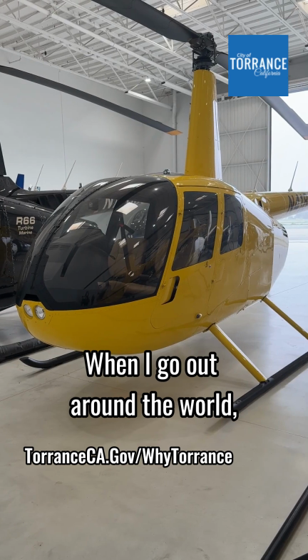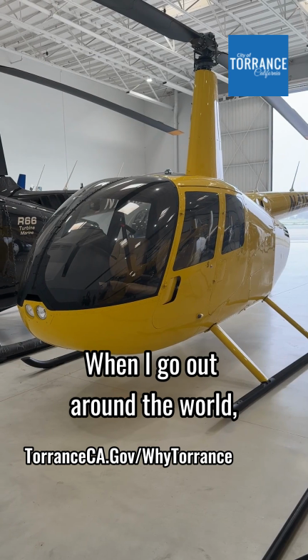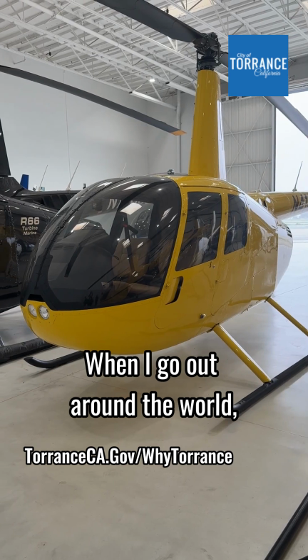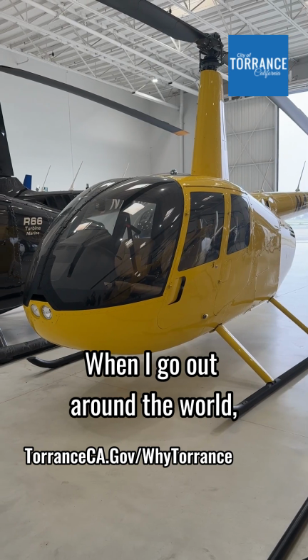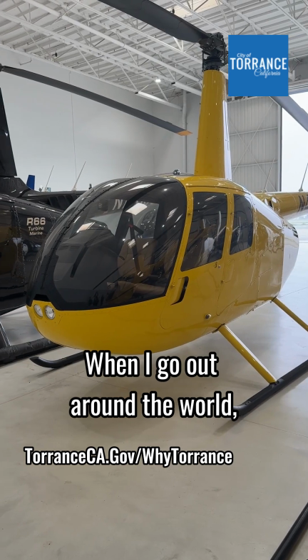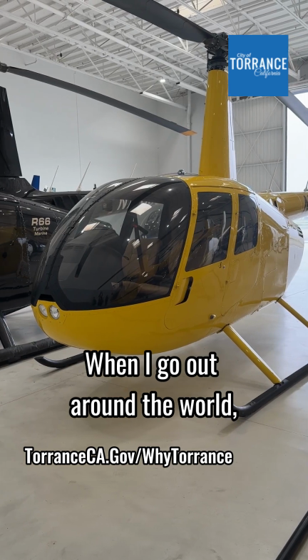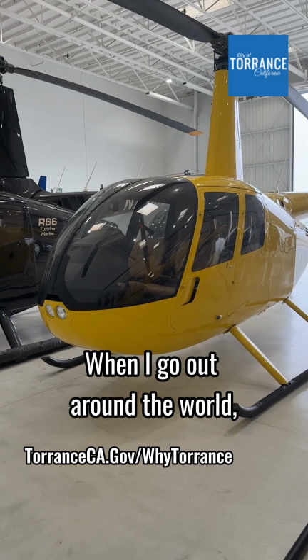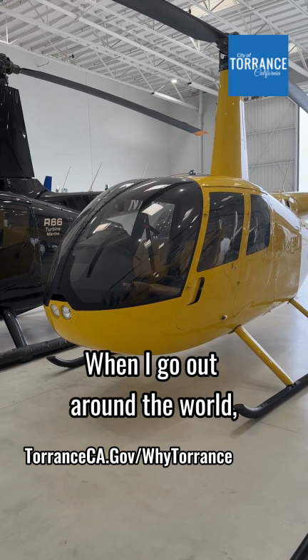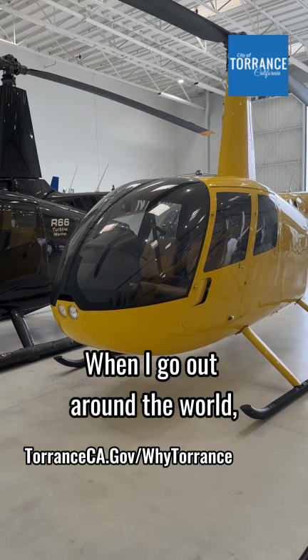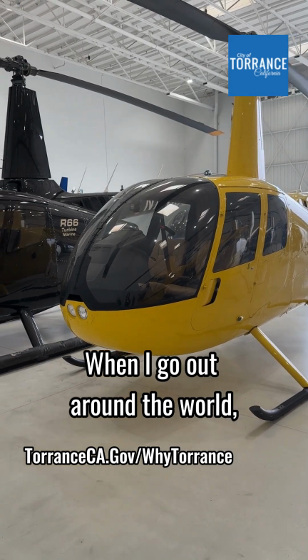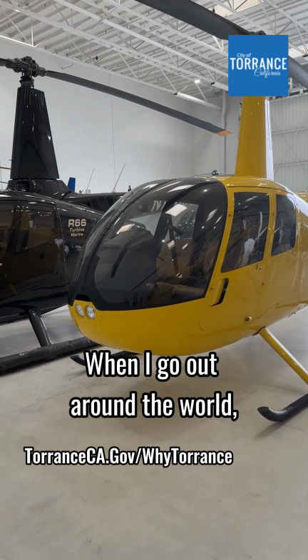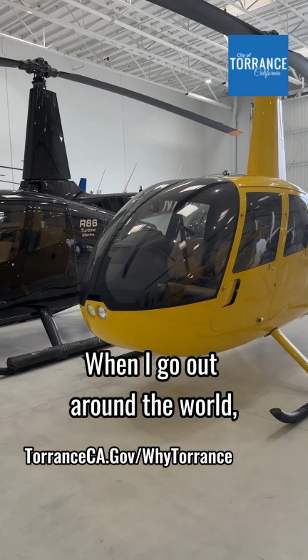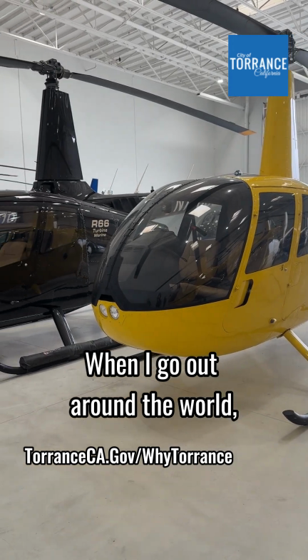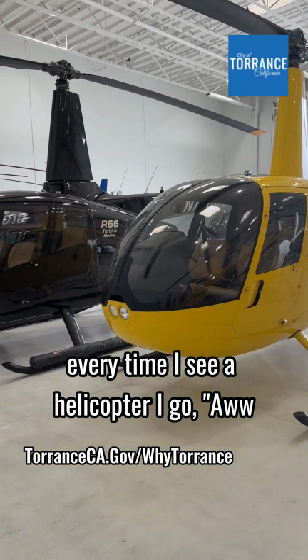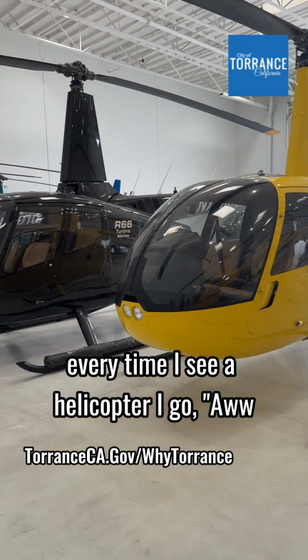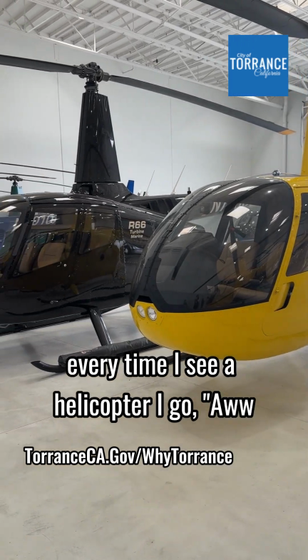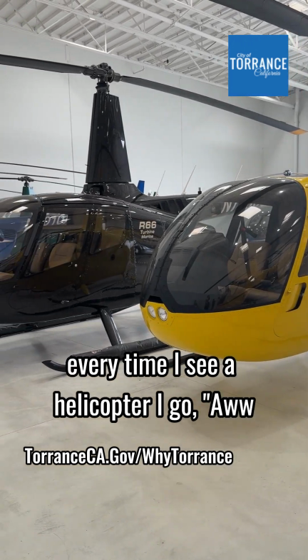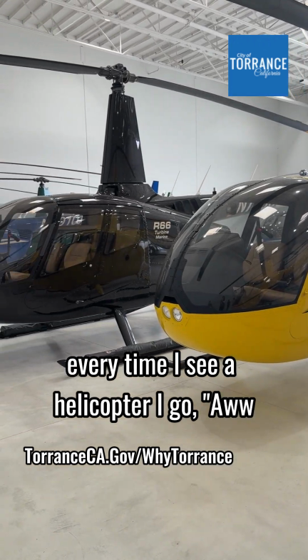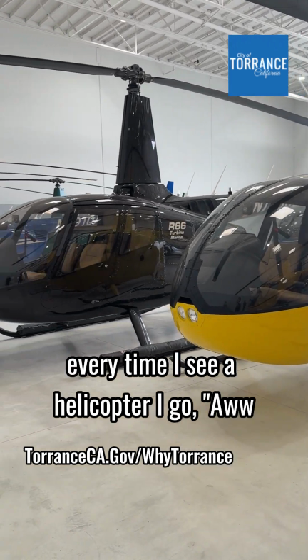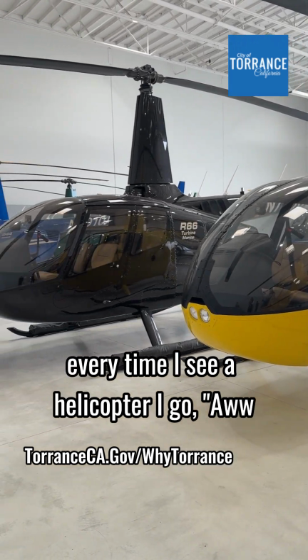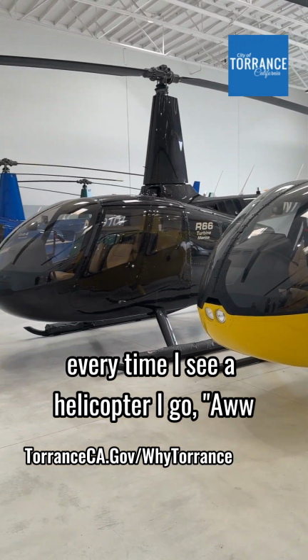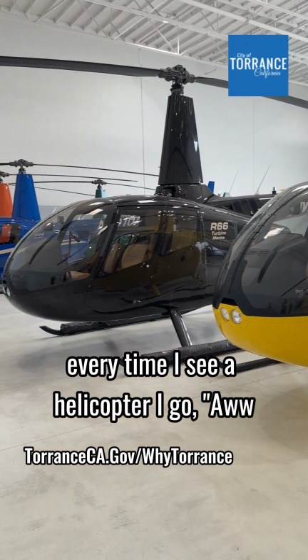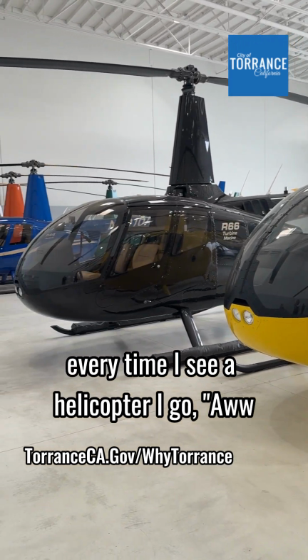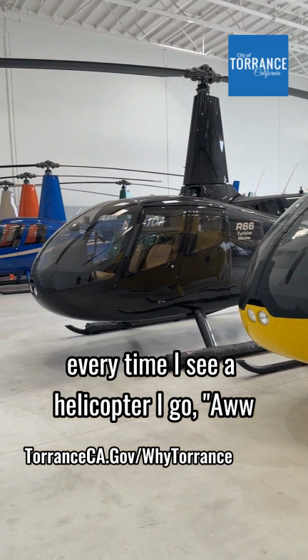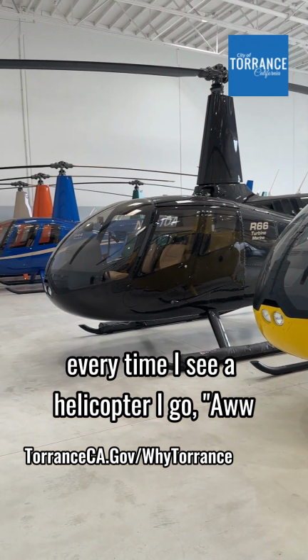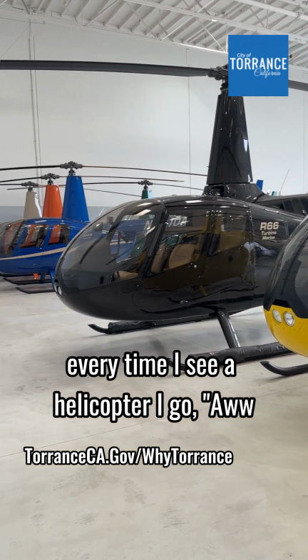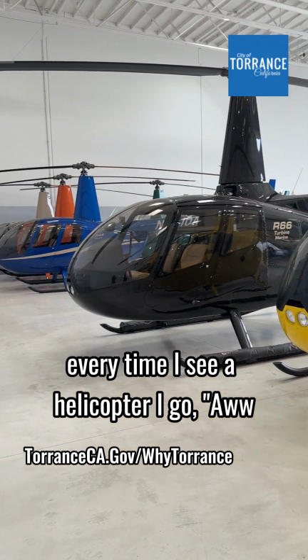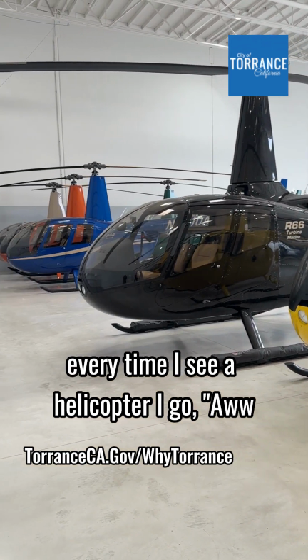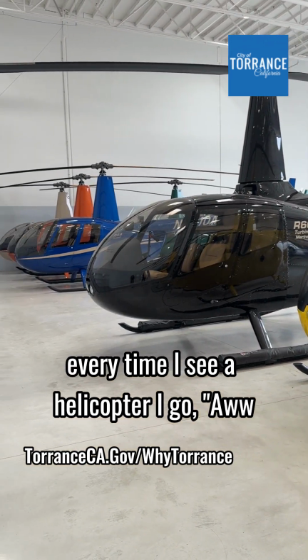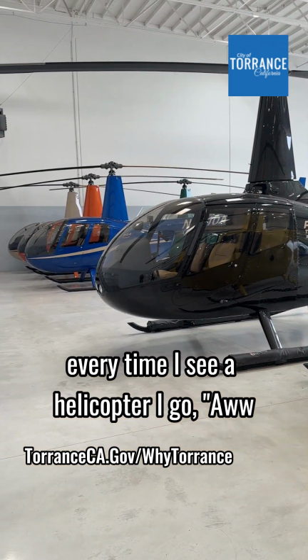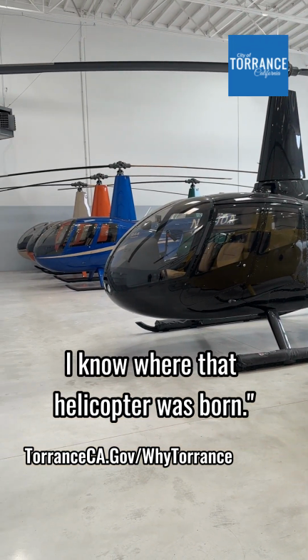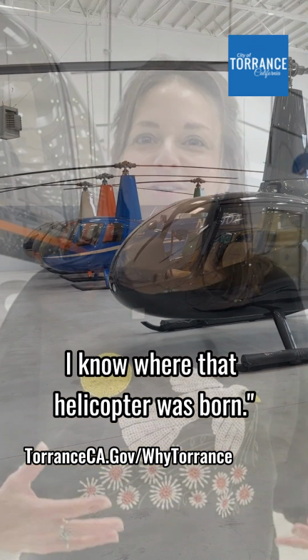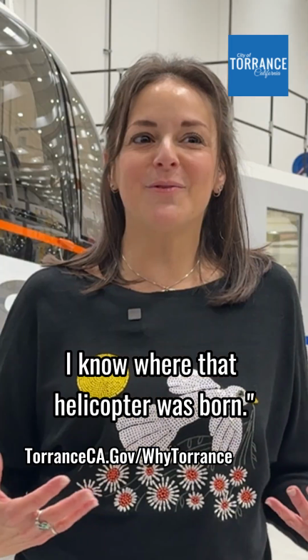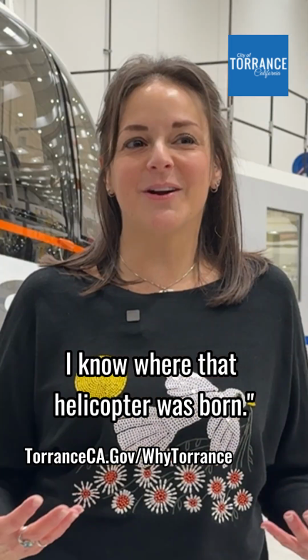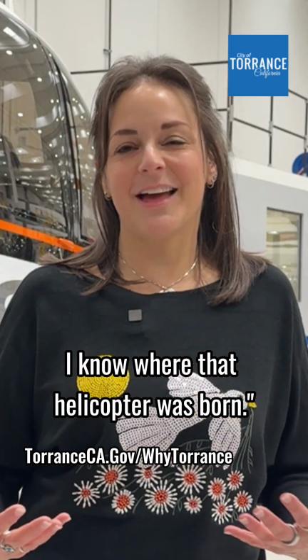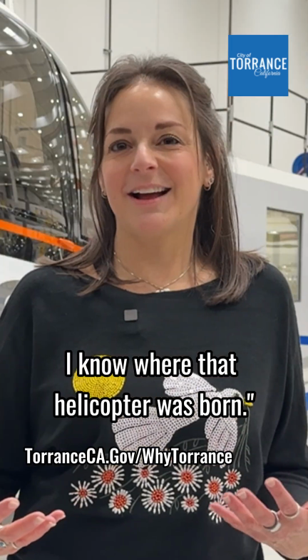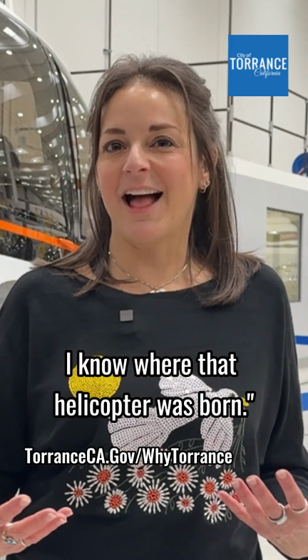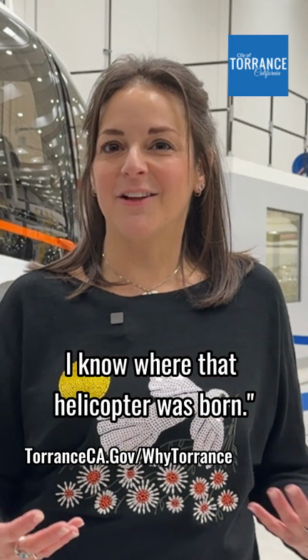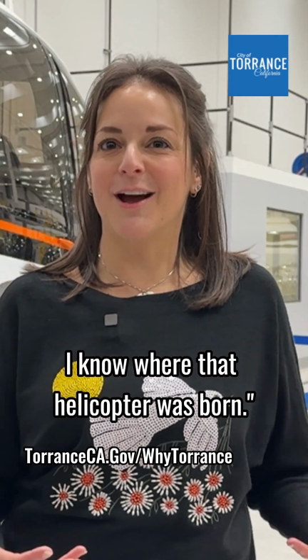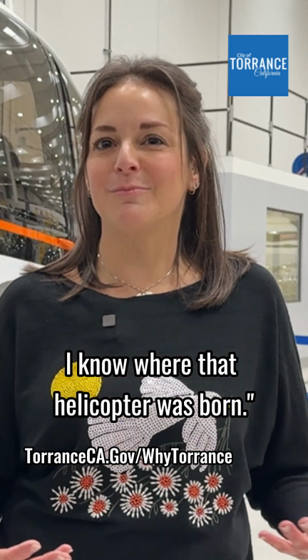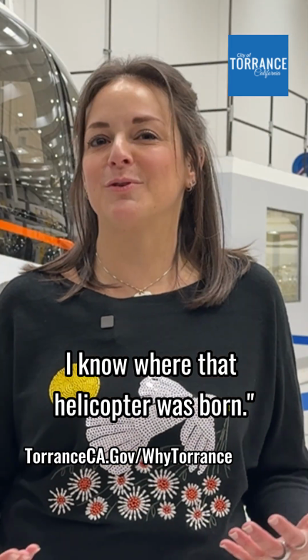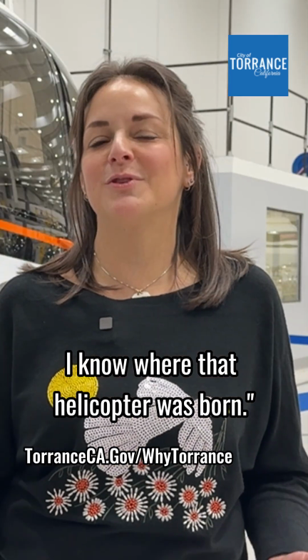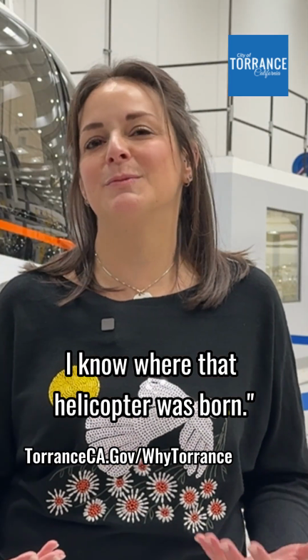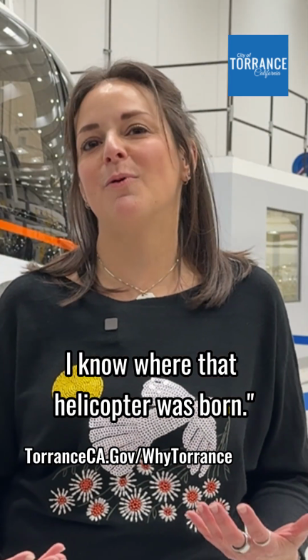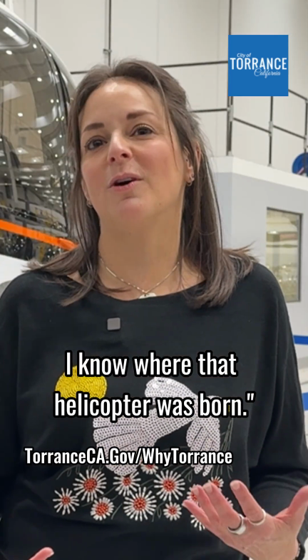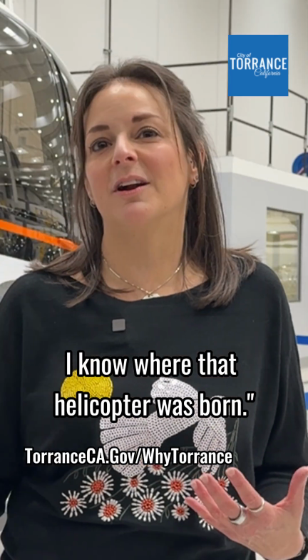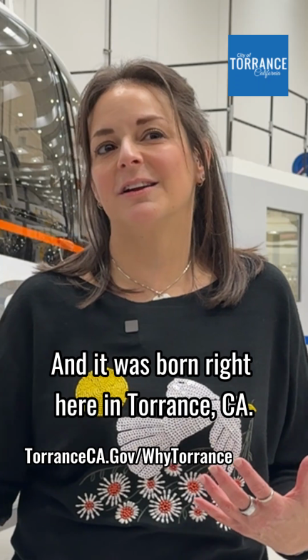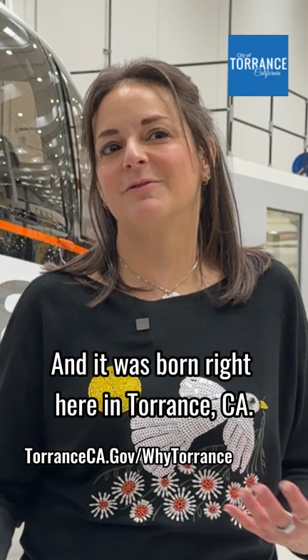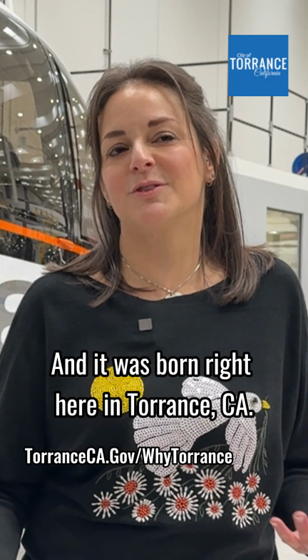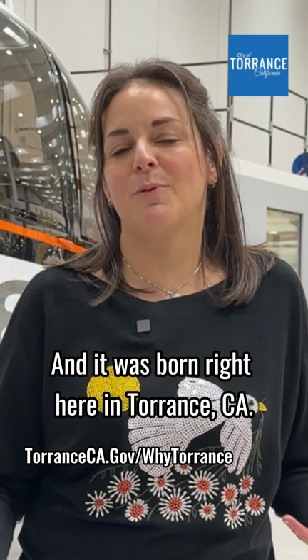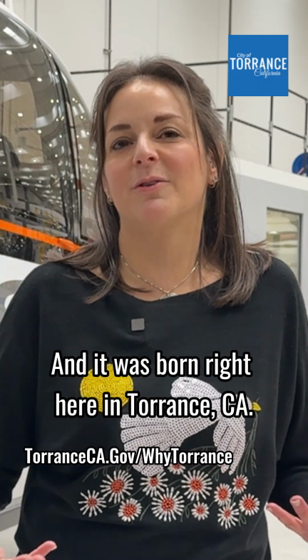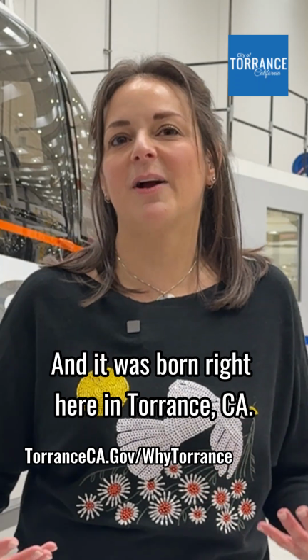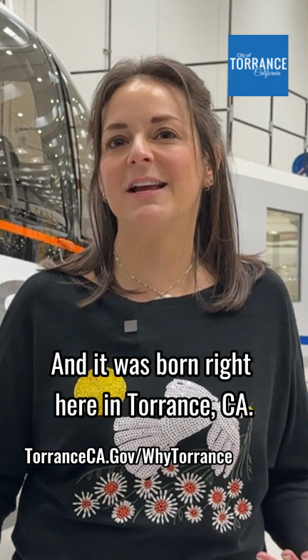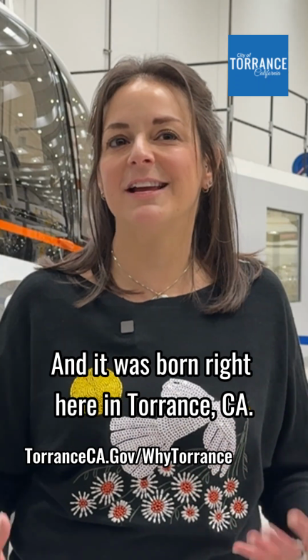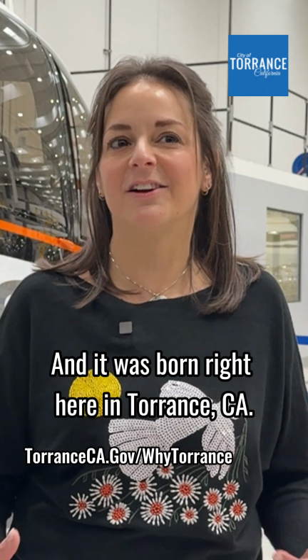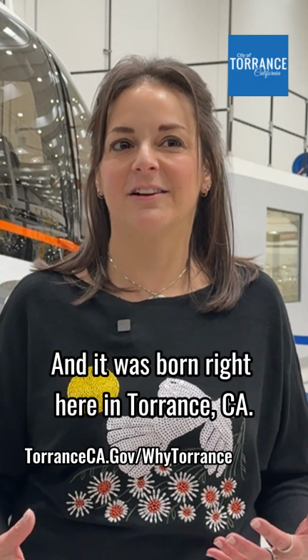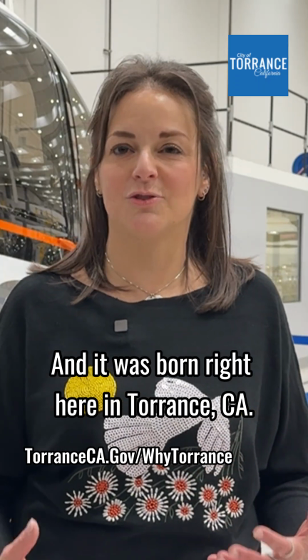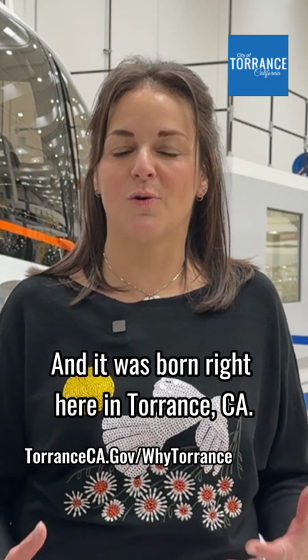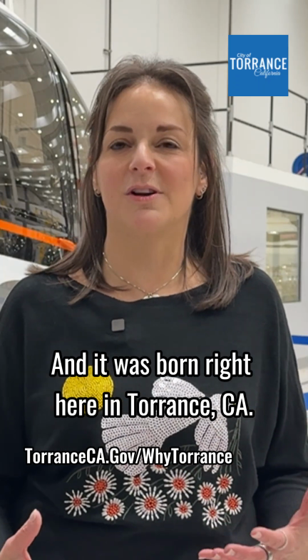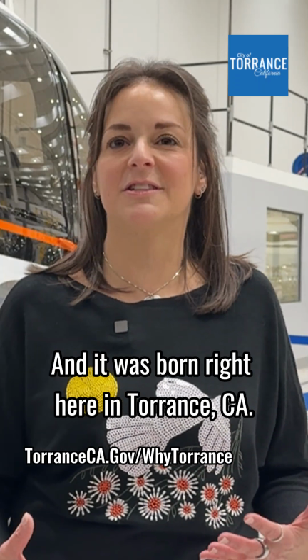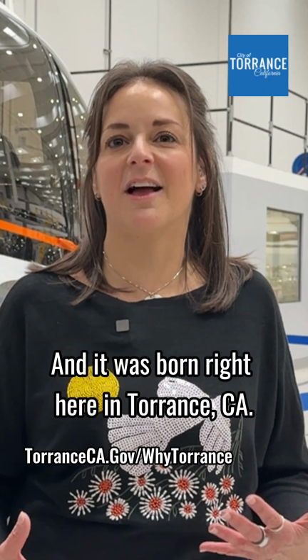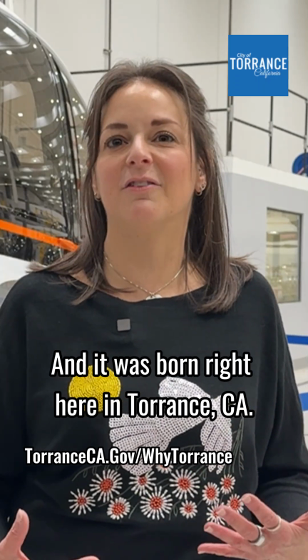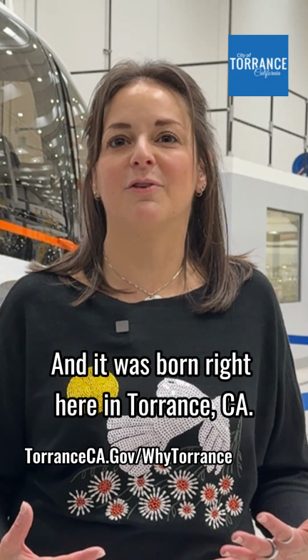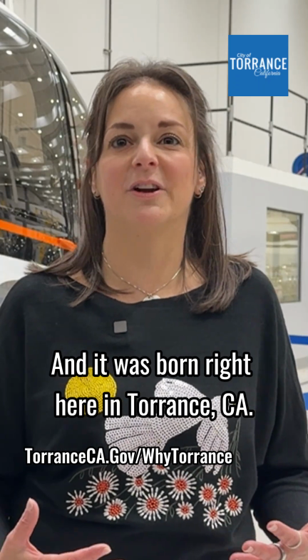When I go out around the world, every time I see a helicopter, I go, oh, I know where that helicopter was born — and it was born right here in Torrance, California.